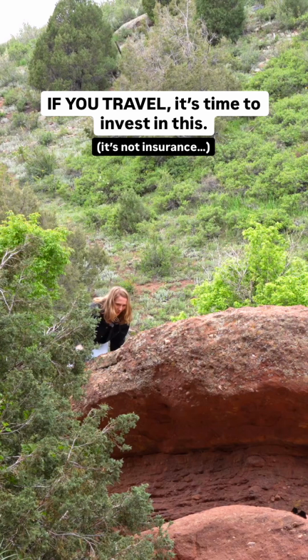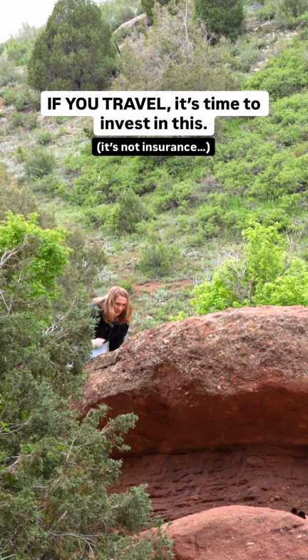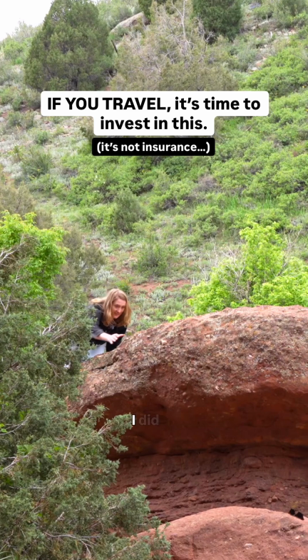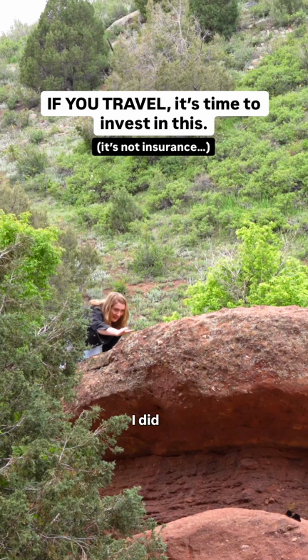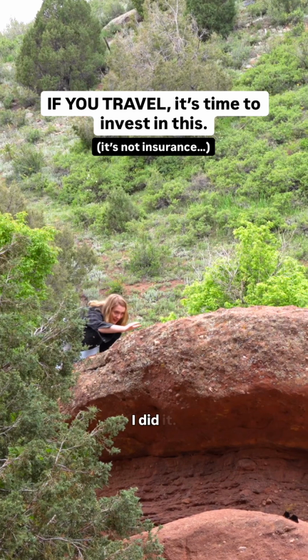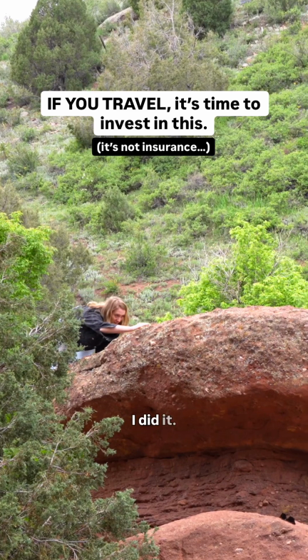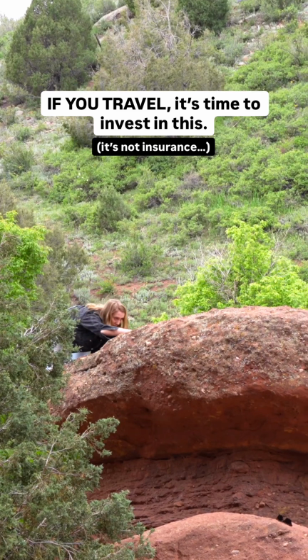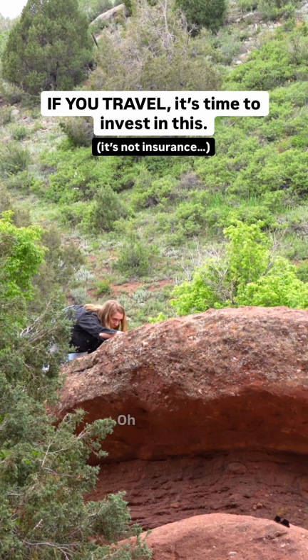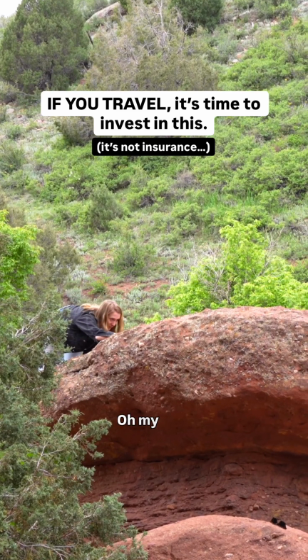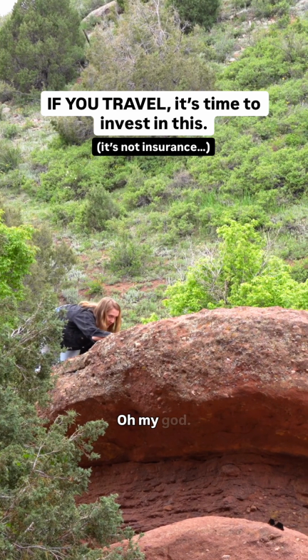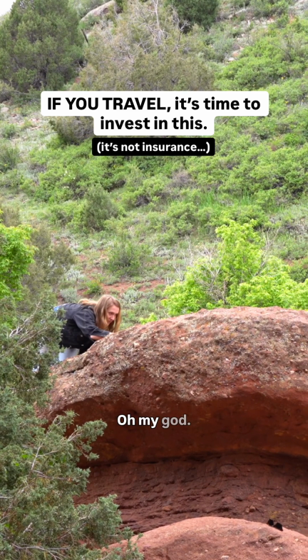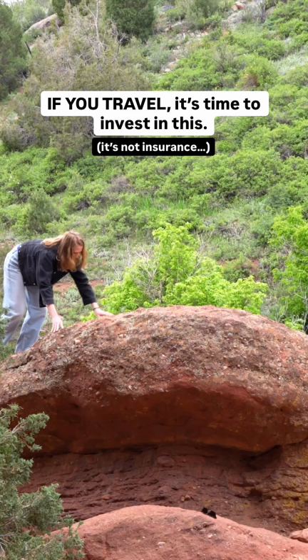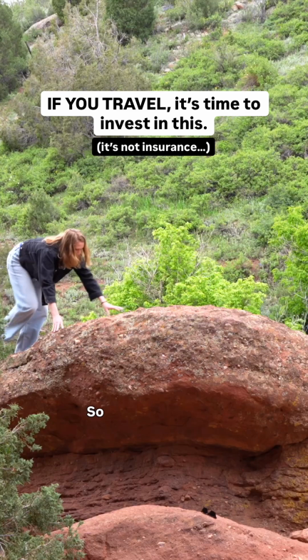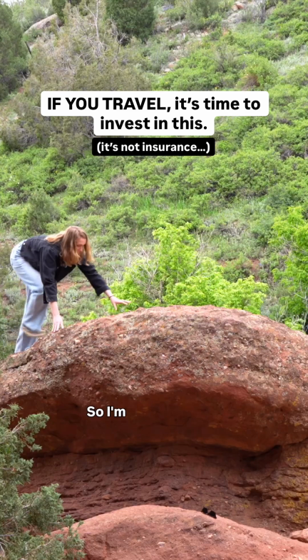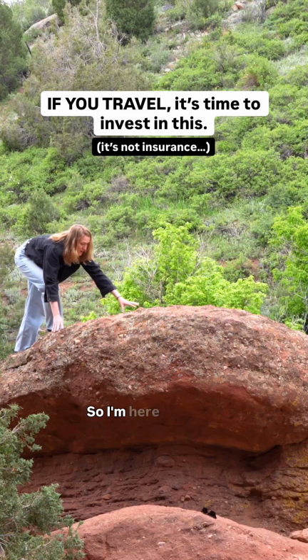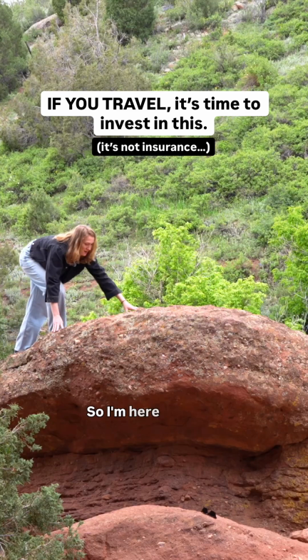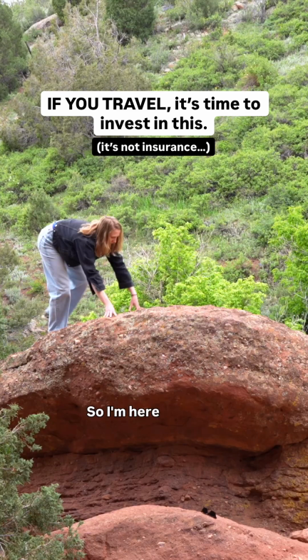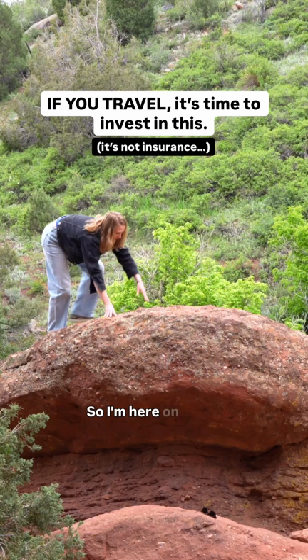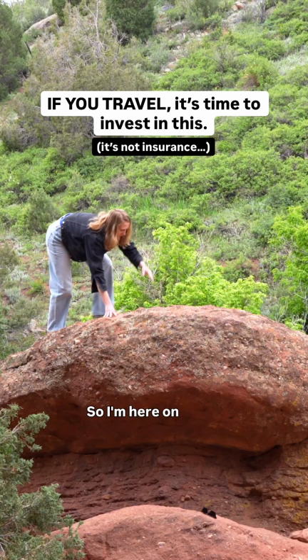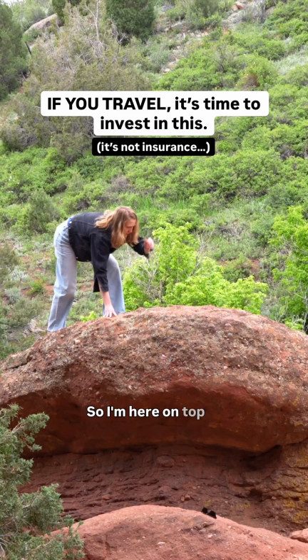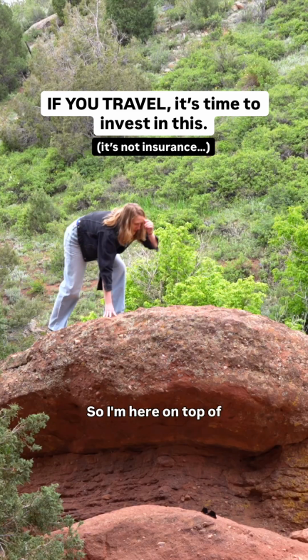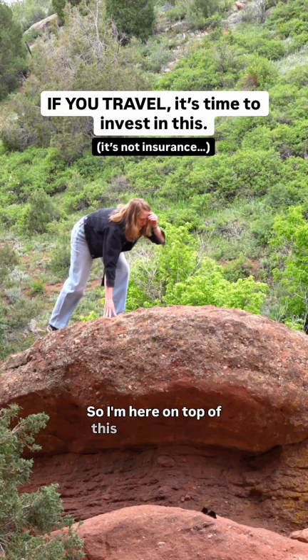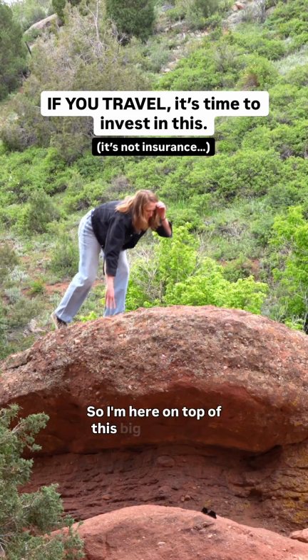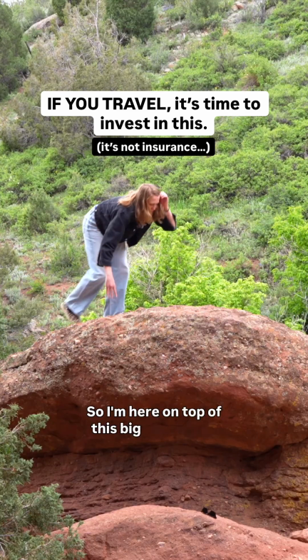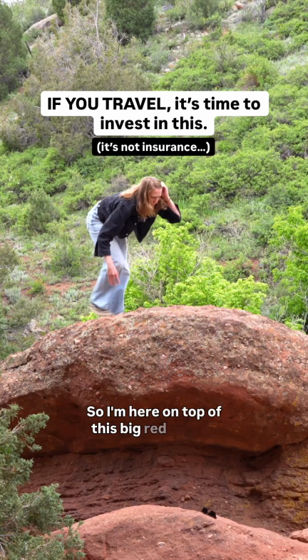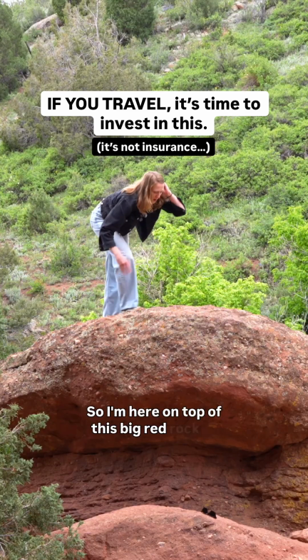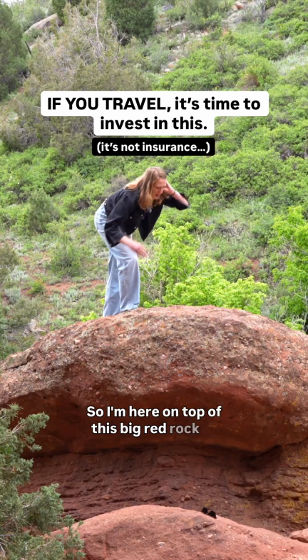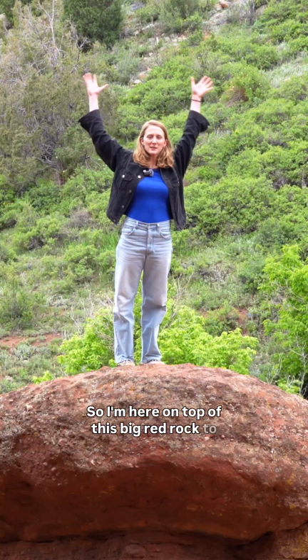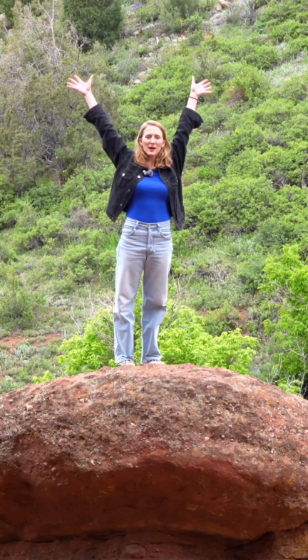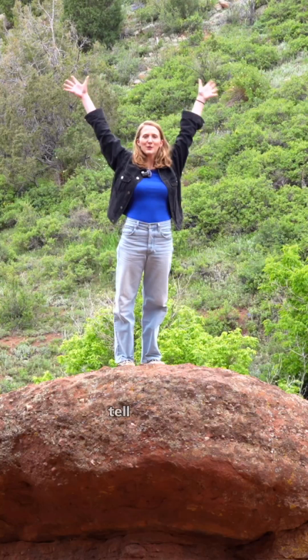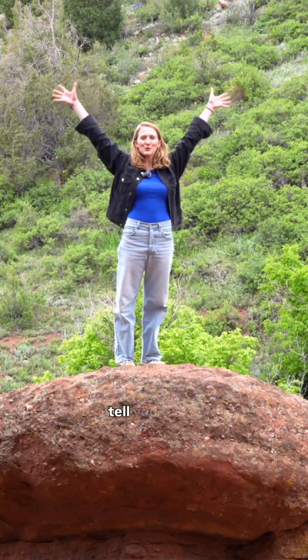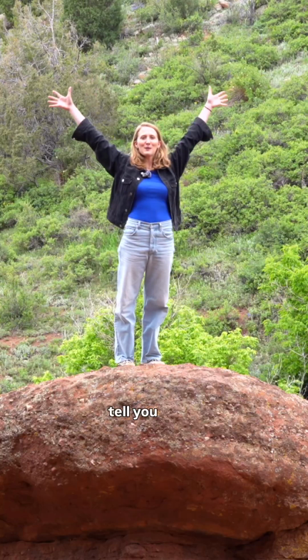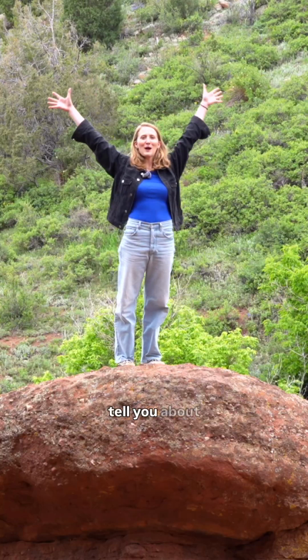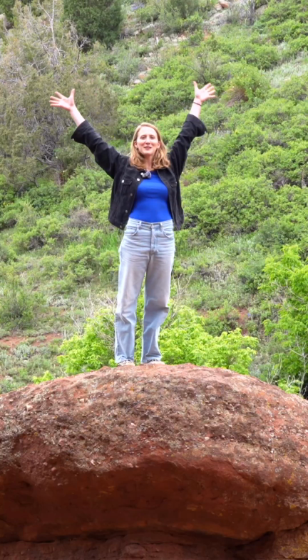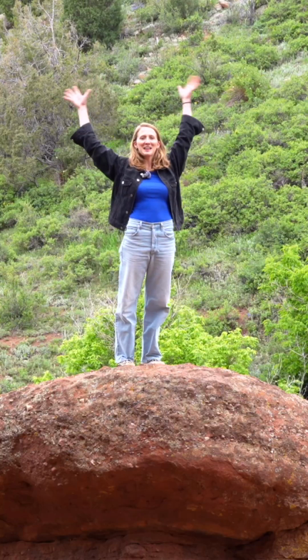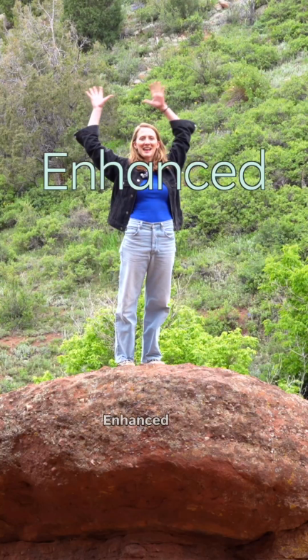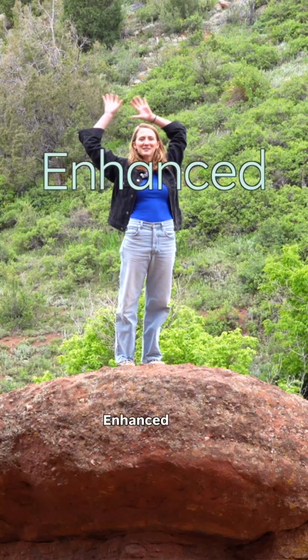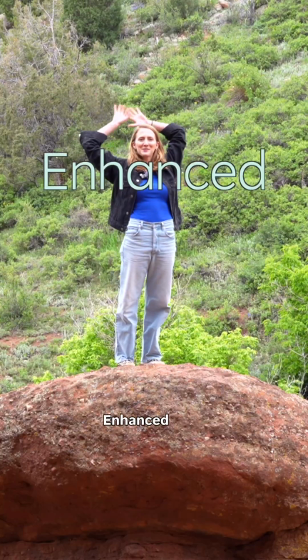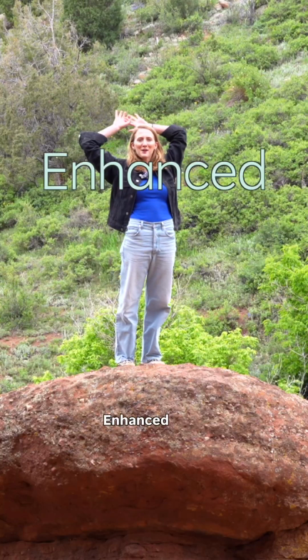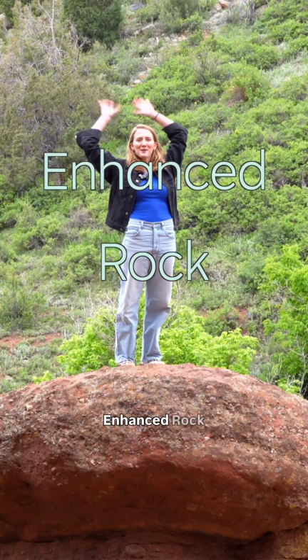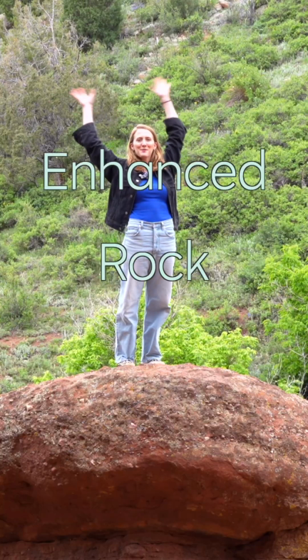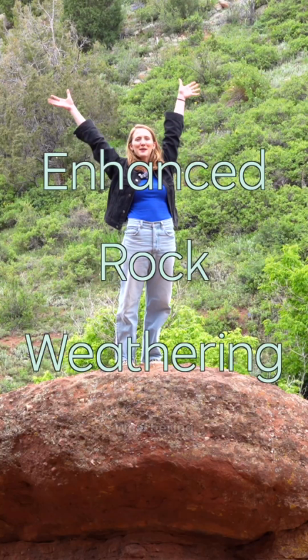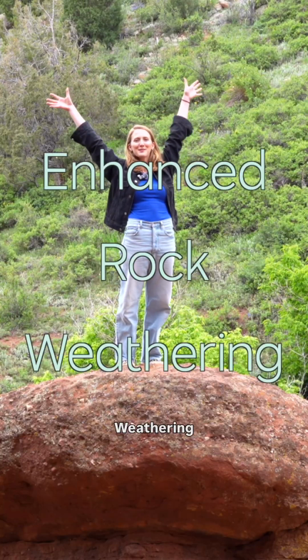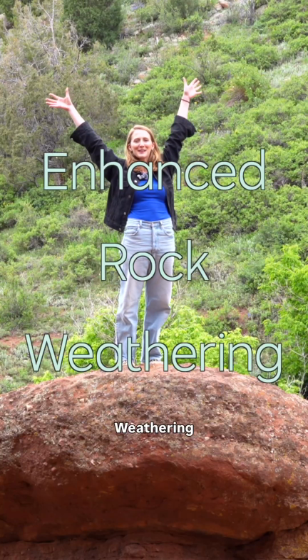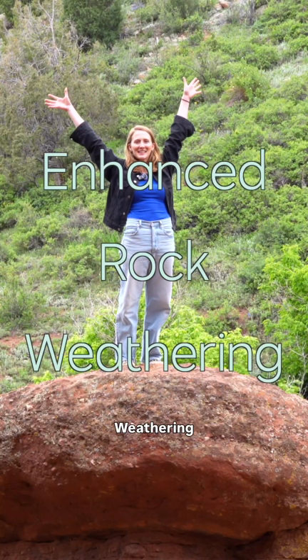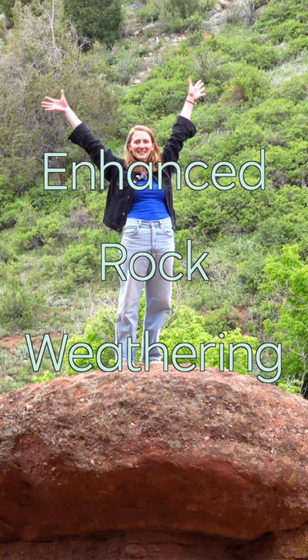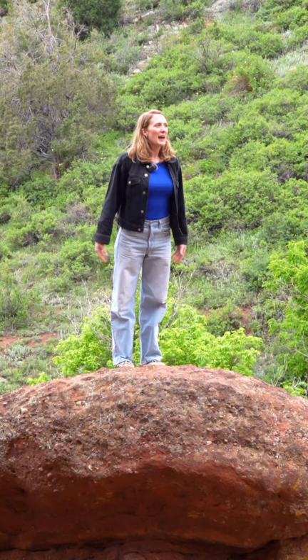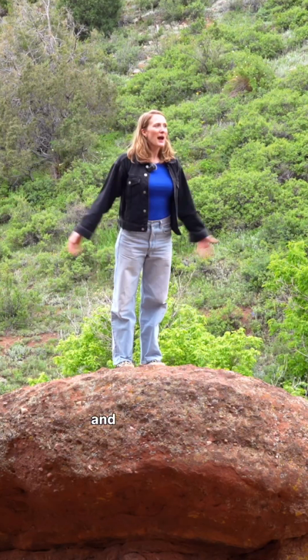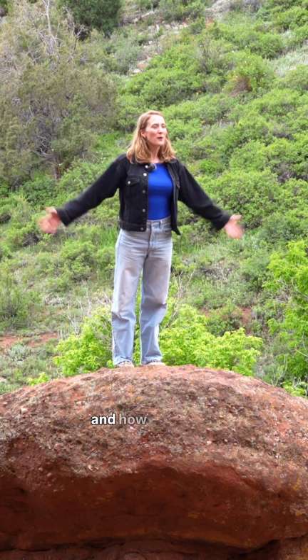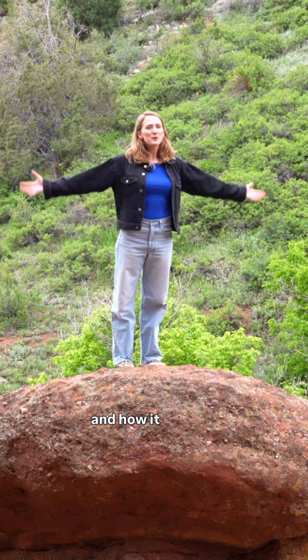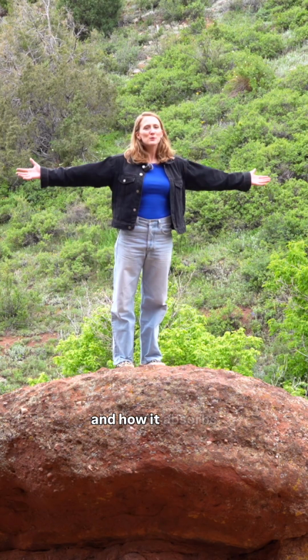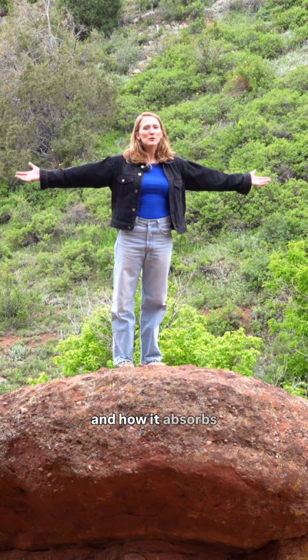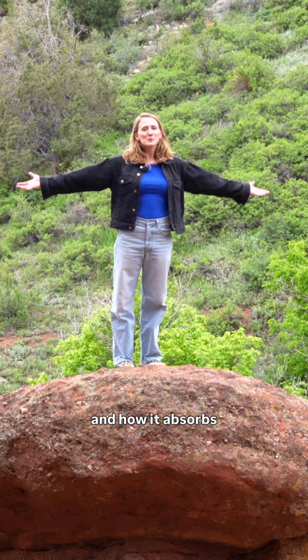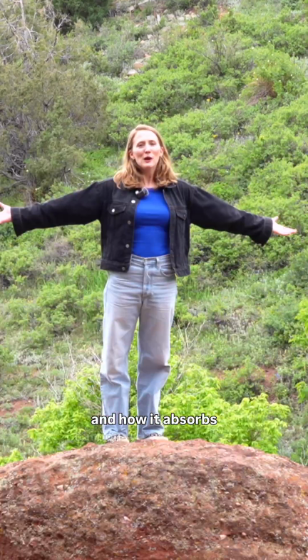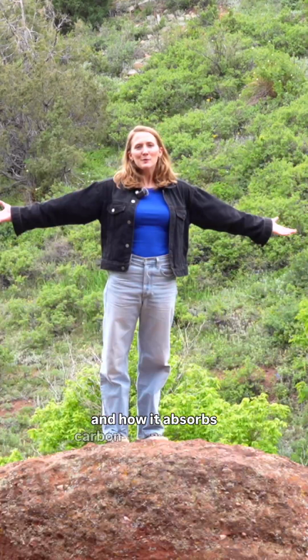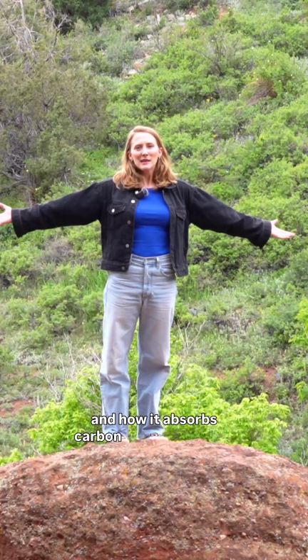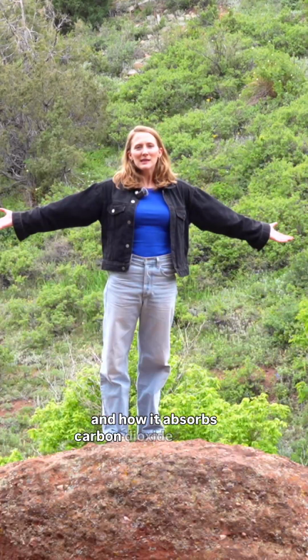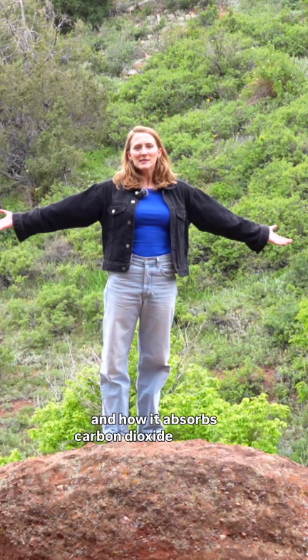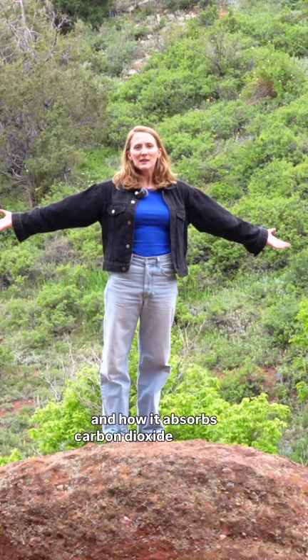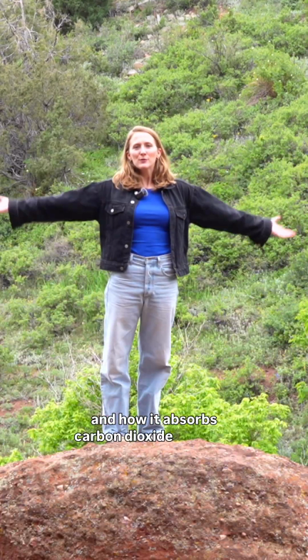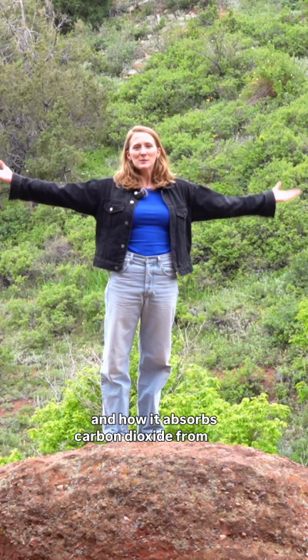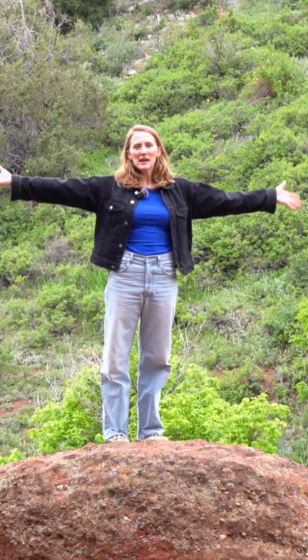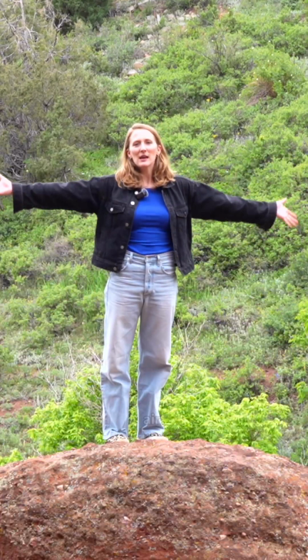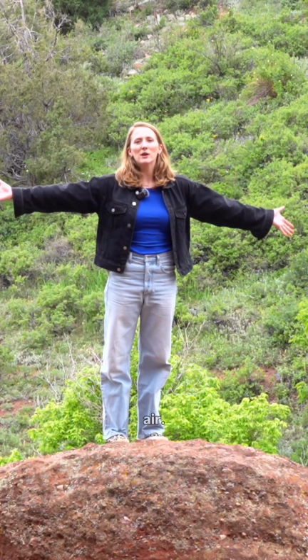I did it! Oh my god! So I'm here on top of this big red rock to tell you about enhanced rock weathering and how it absorbs carbon dioxide from the air.